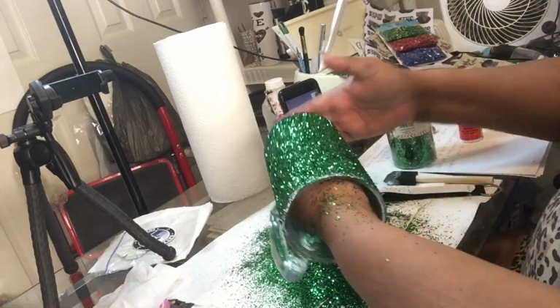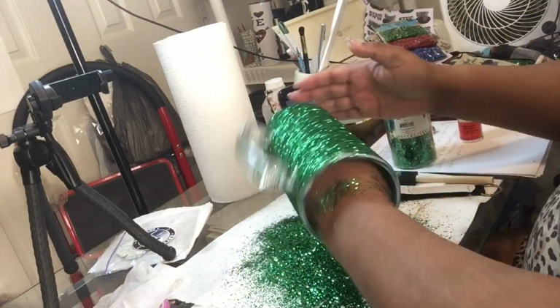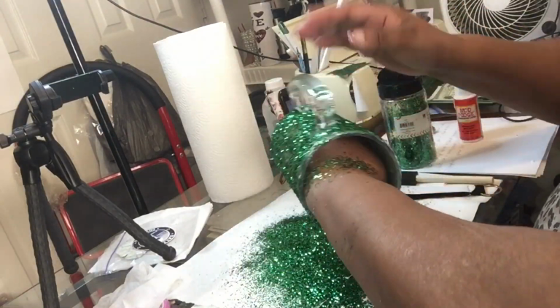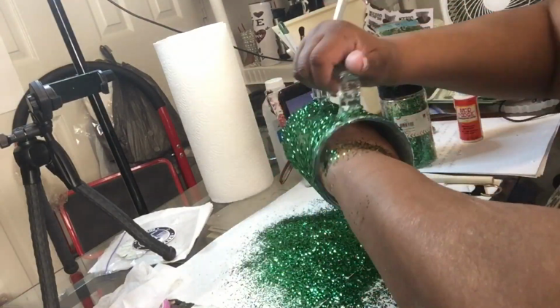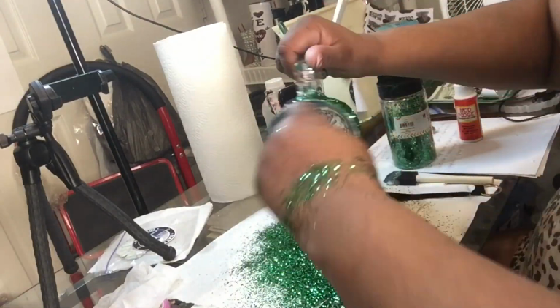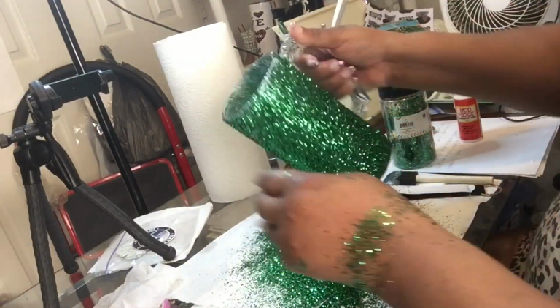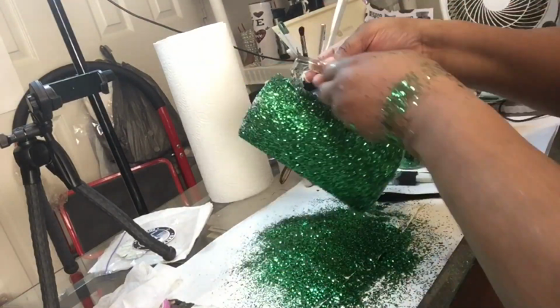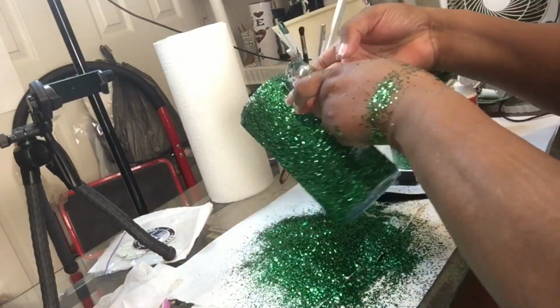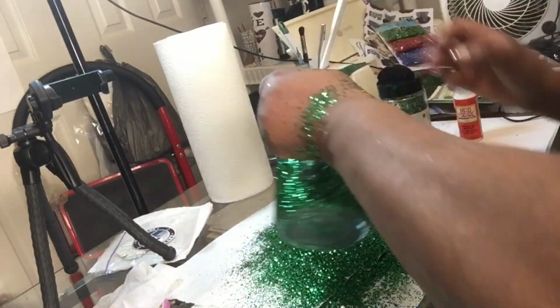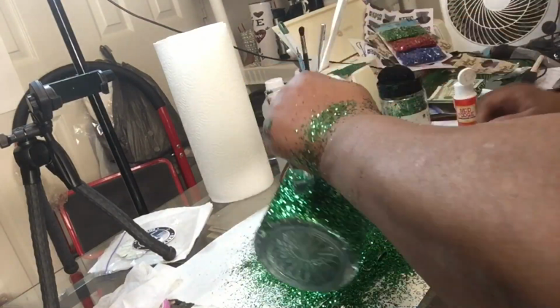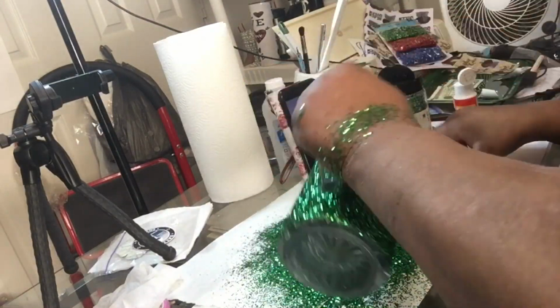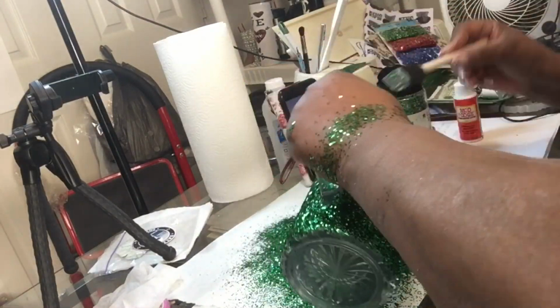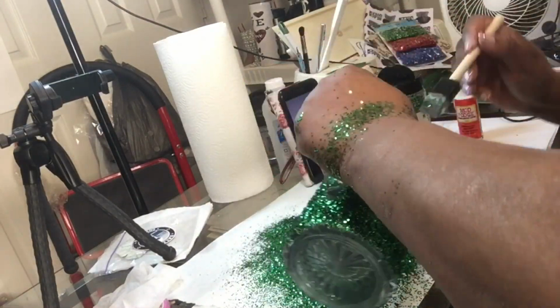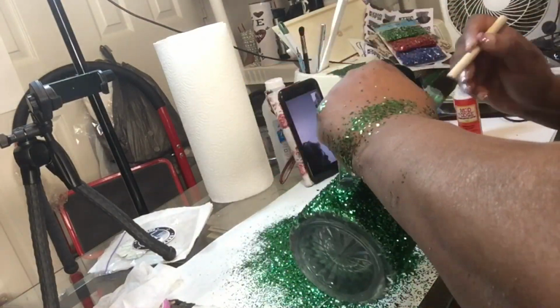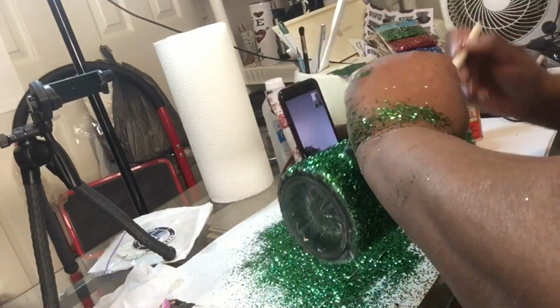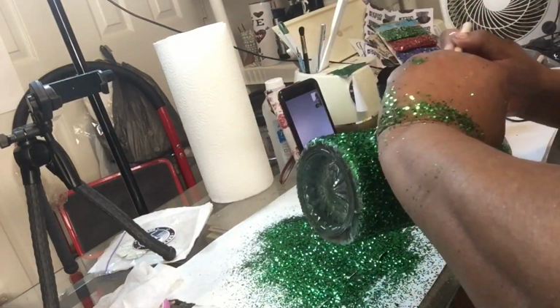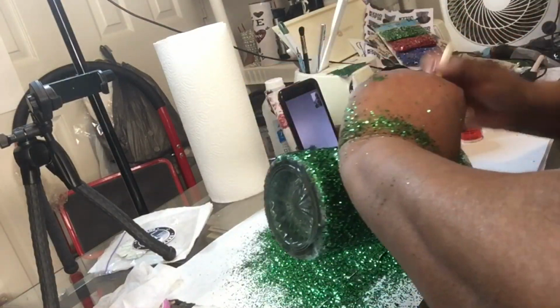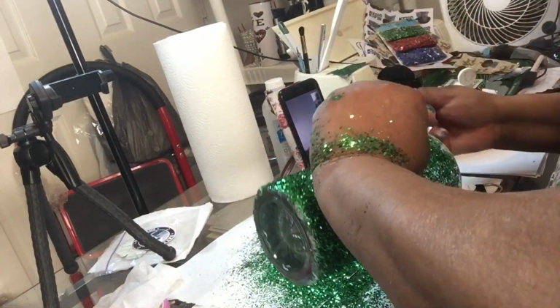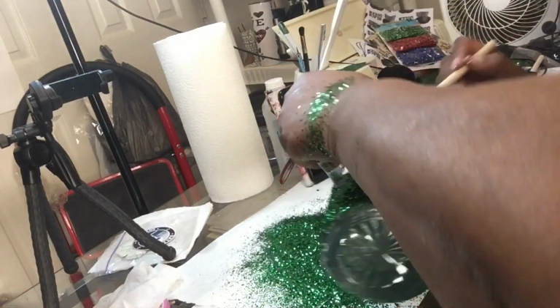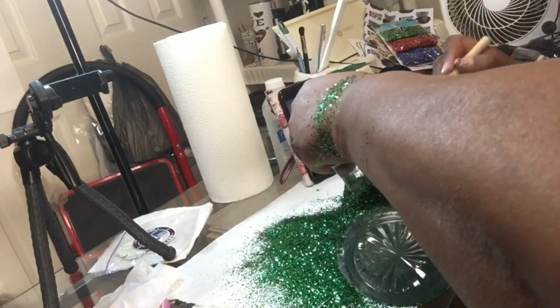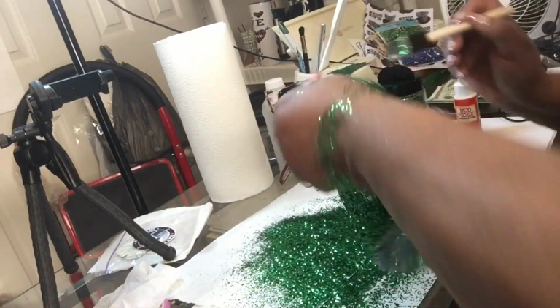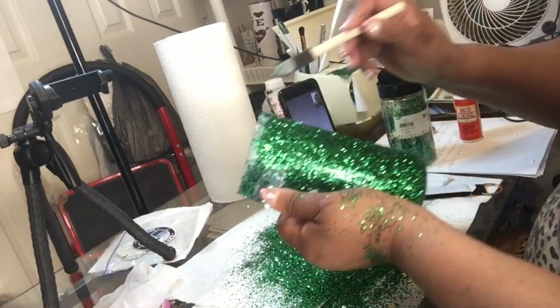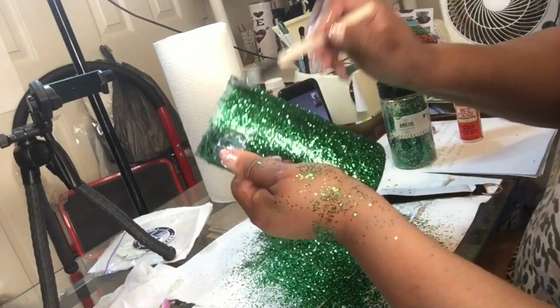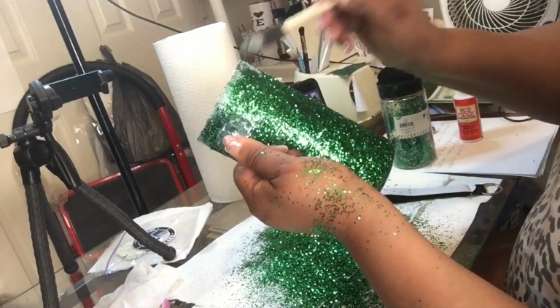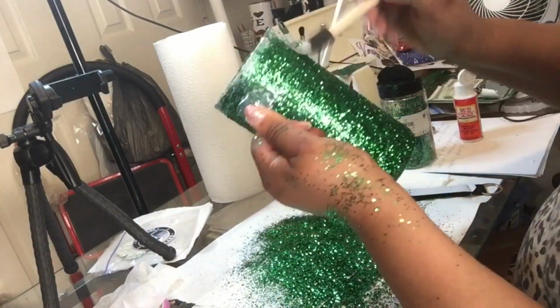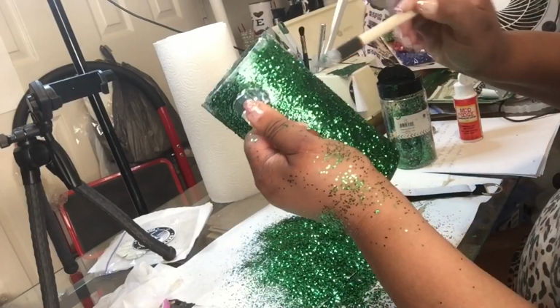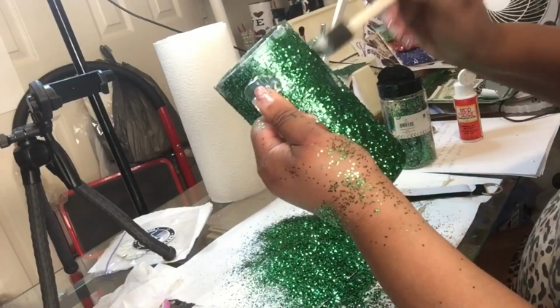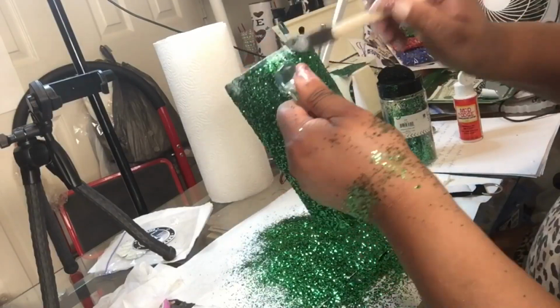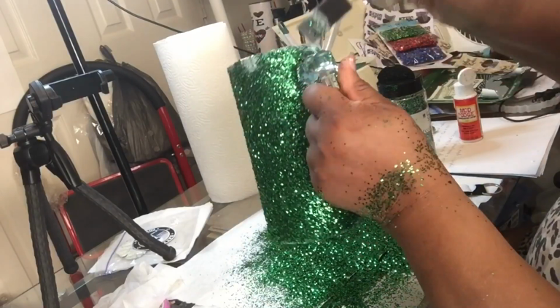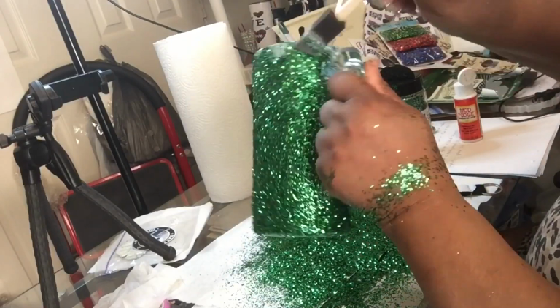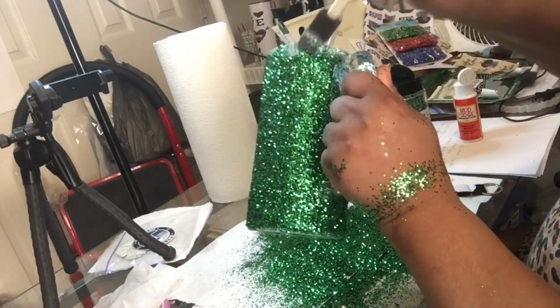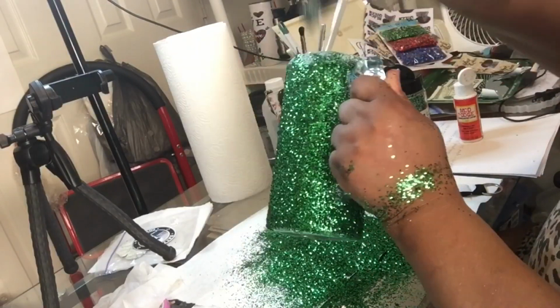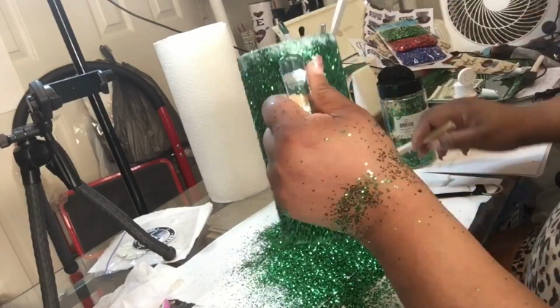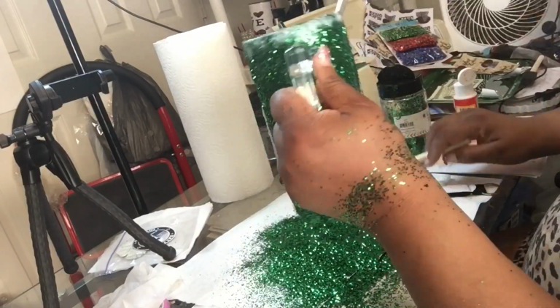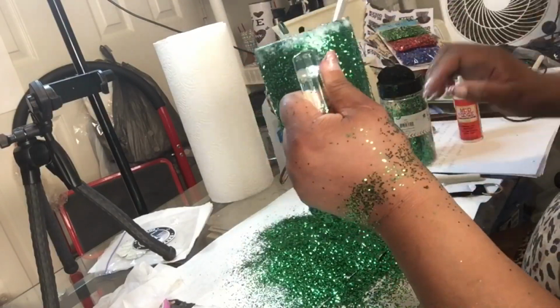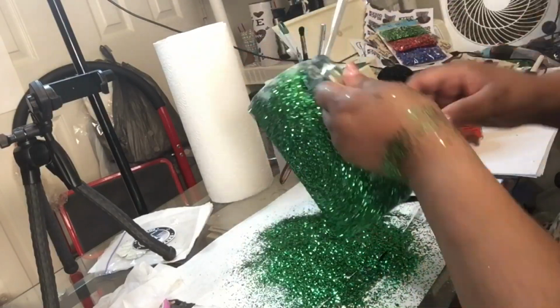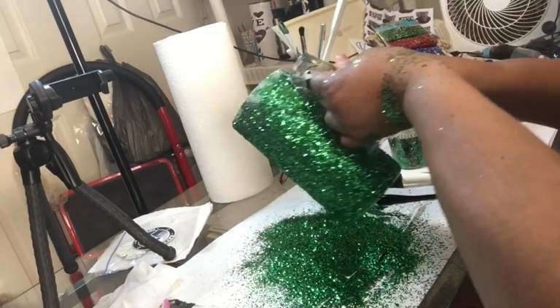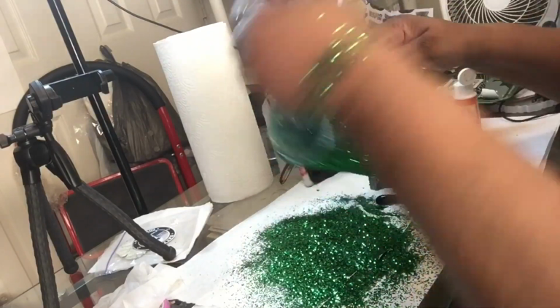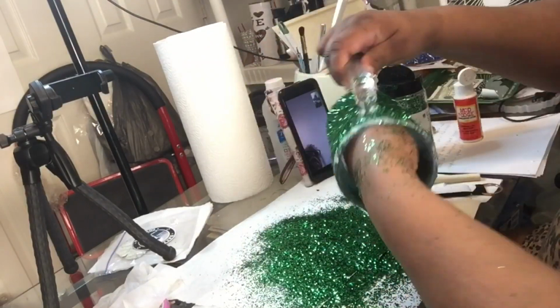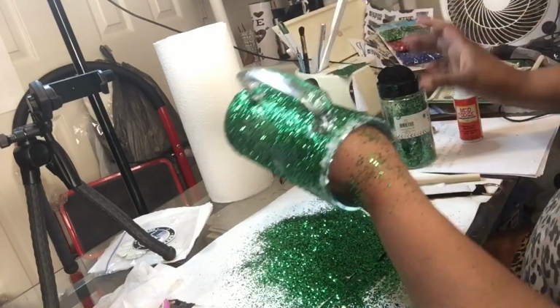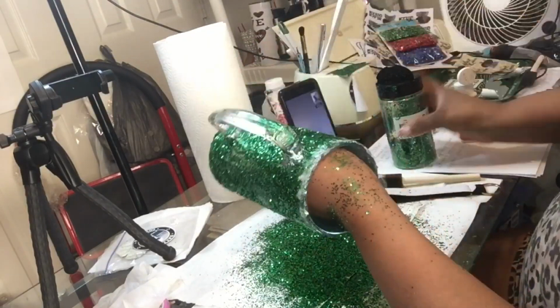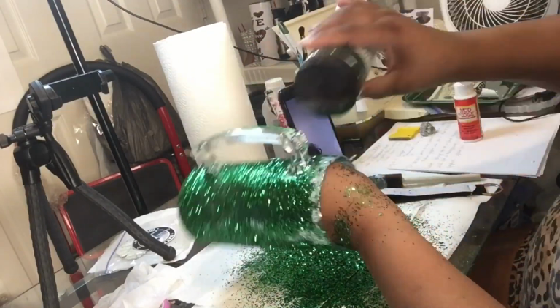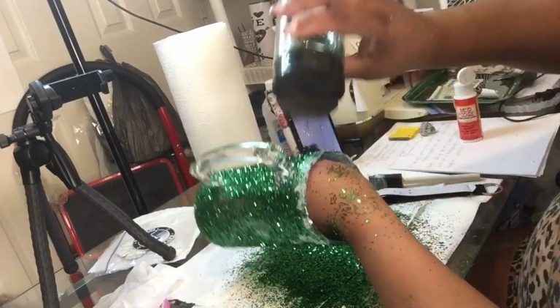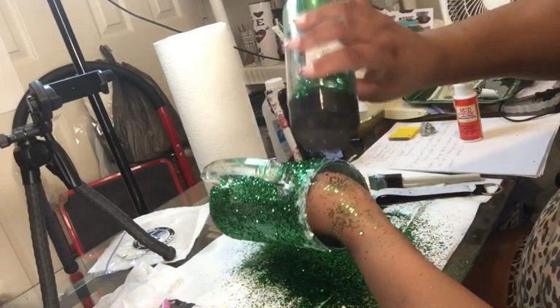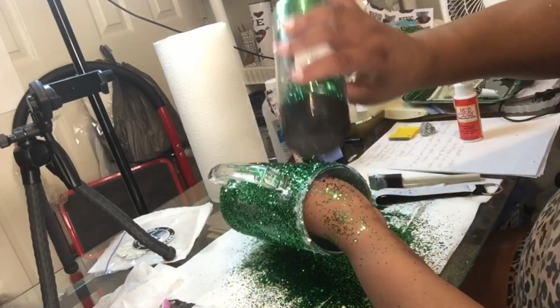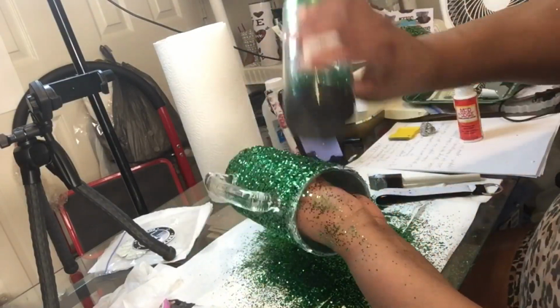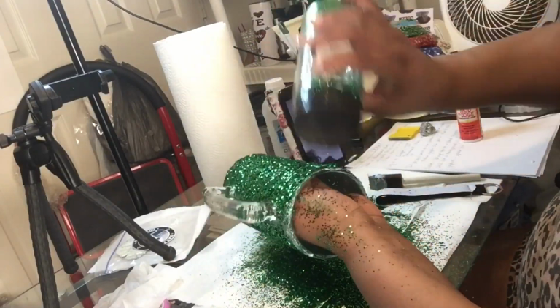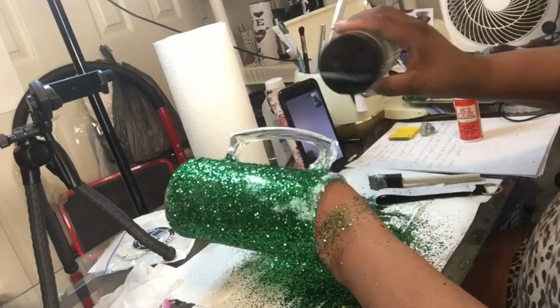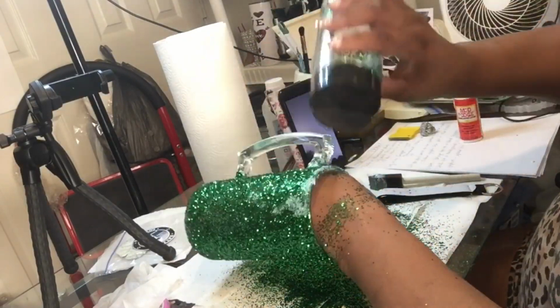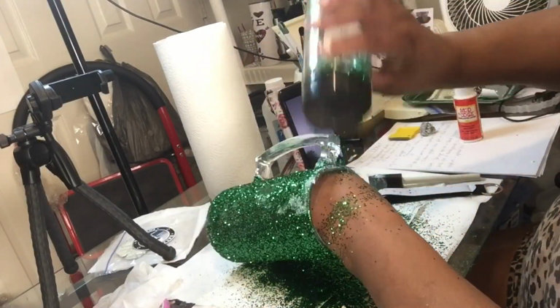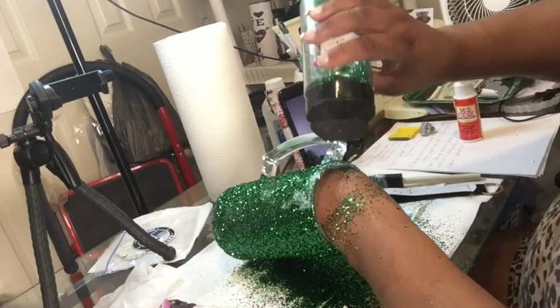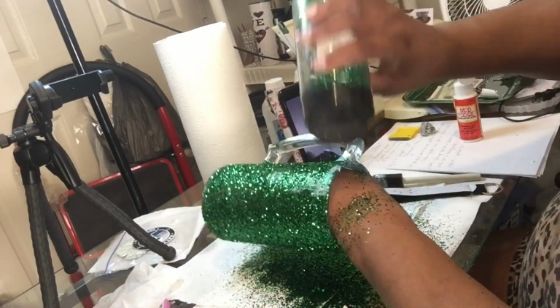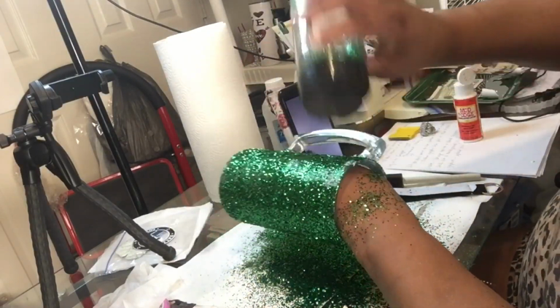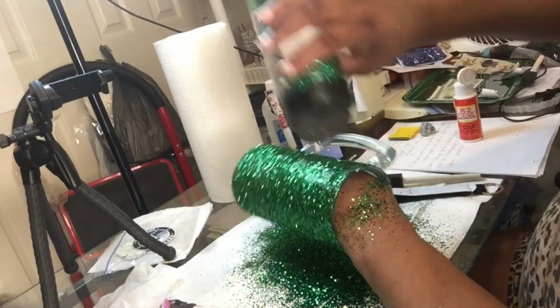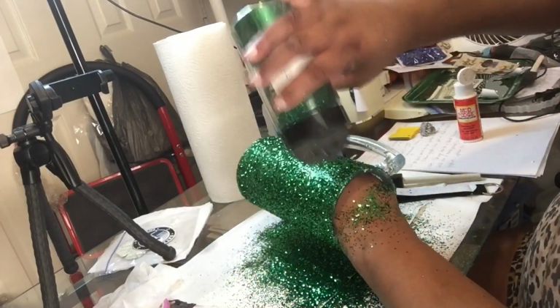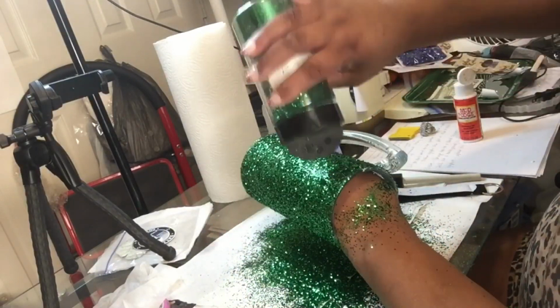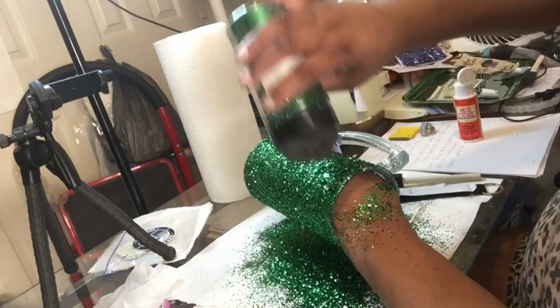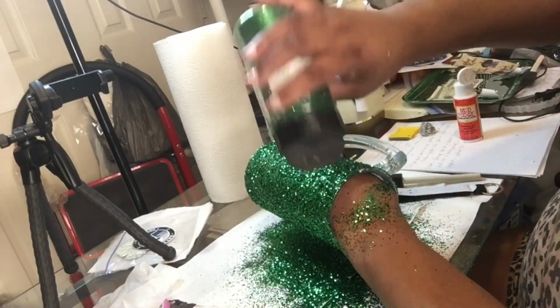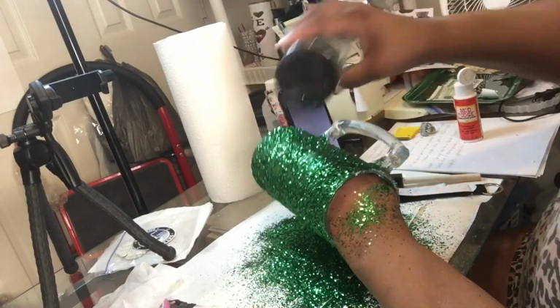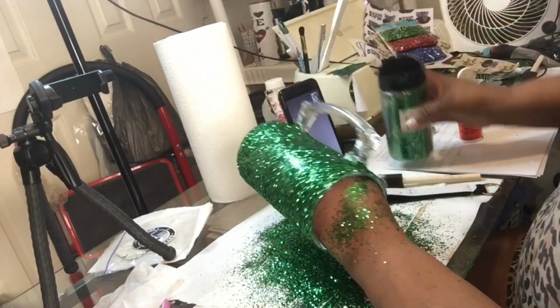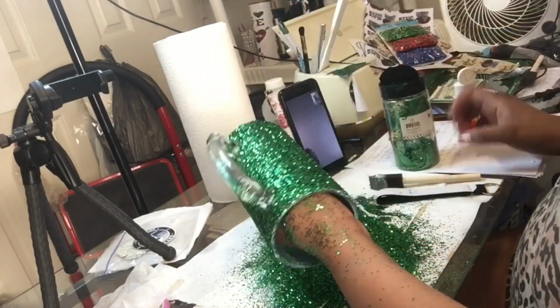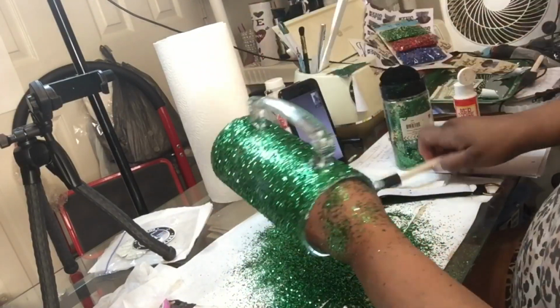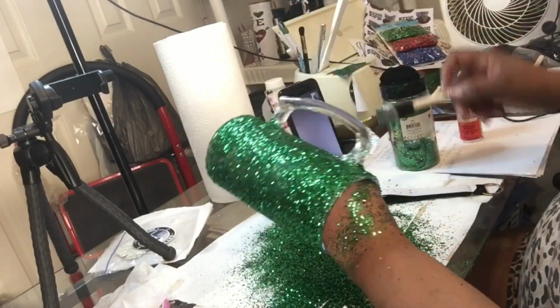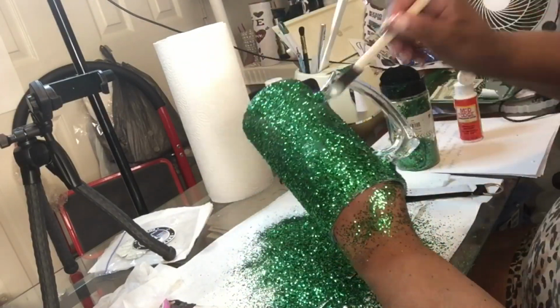I got that glitter from — I believe from Walmart, but I'm not sure. It was either from Walmart or Michael's, I don't remember.